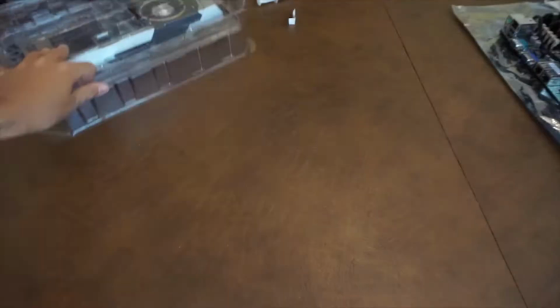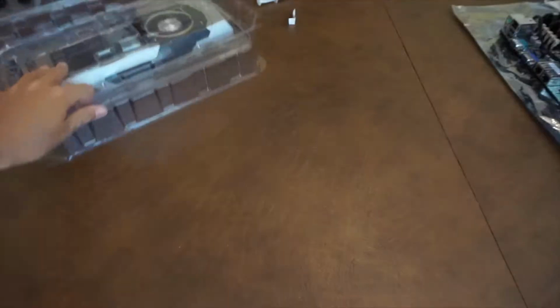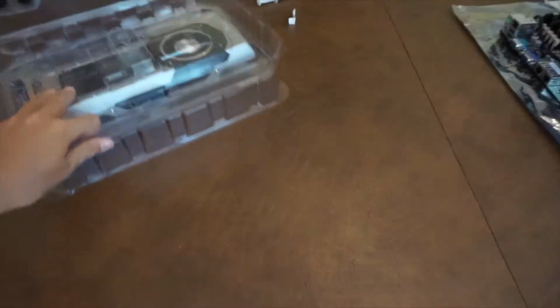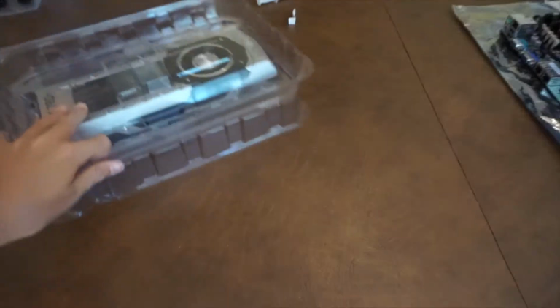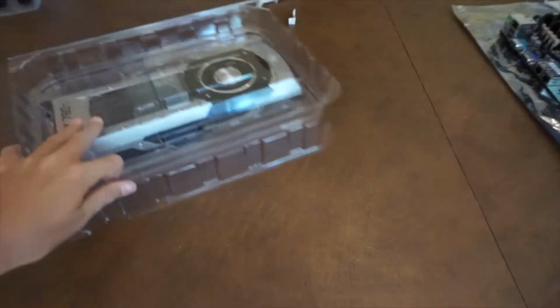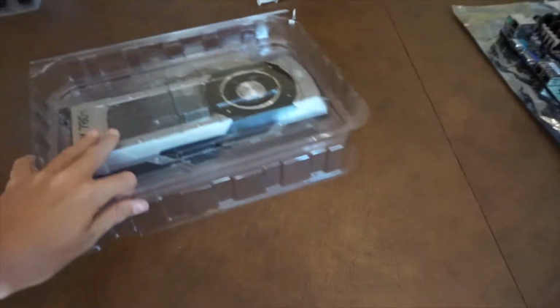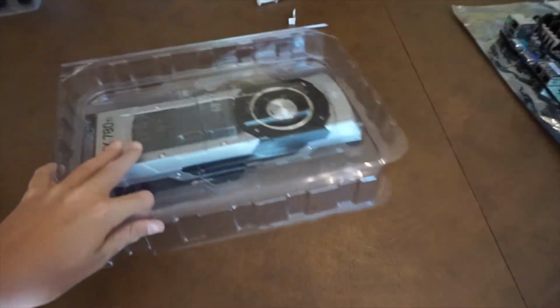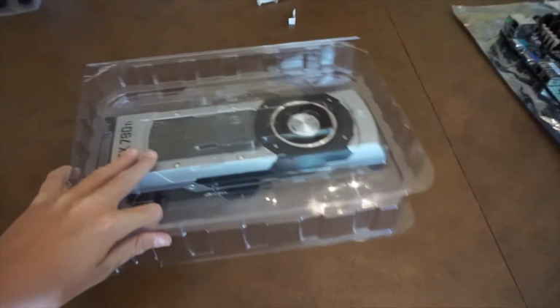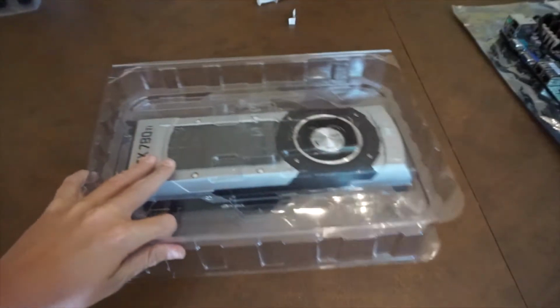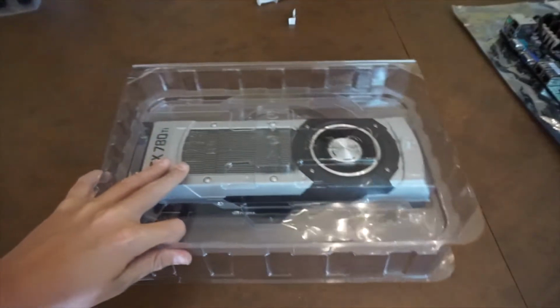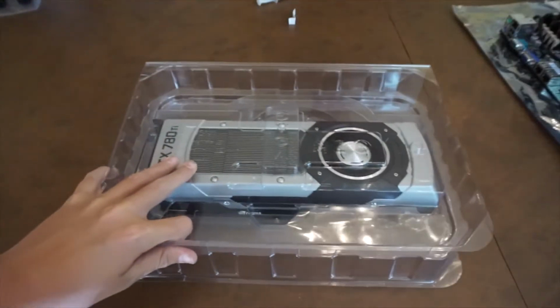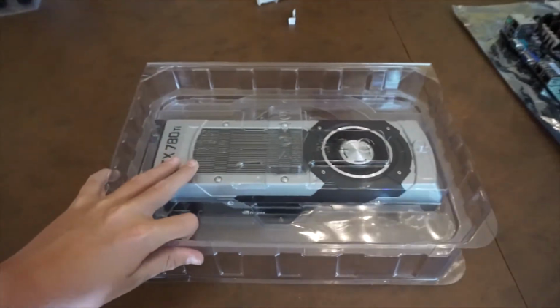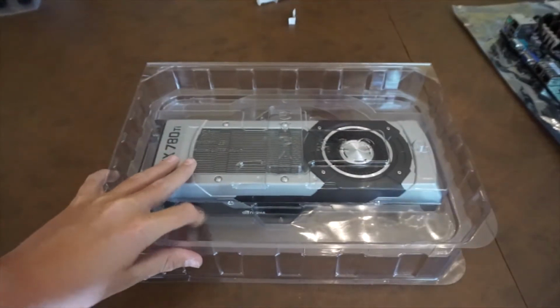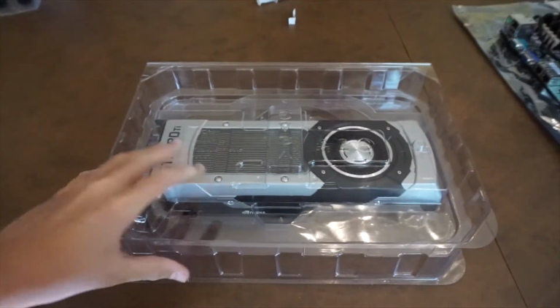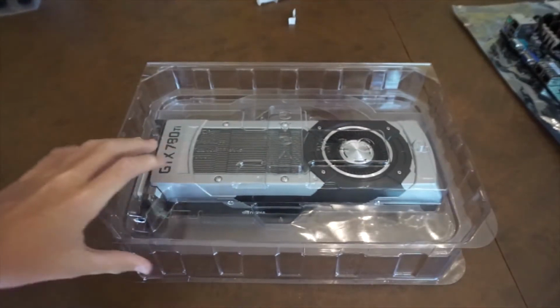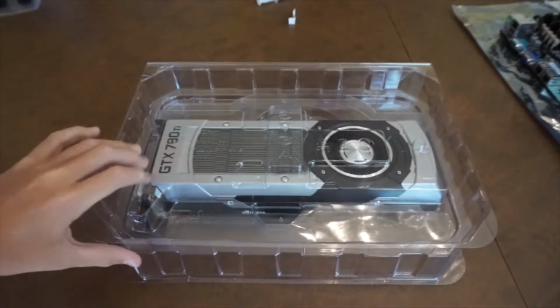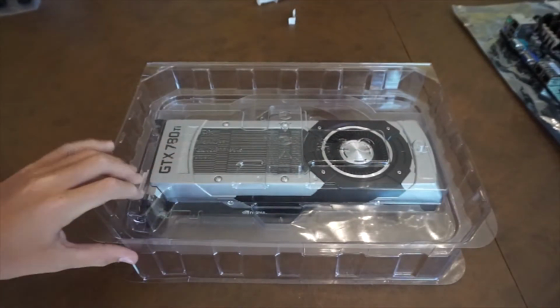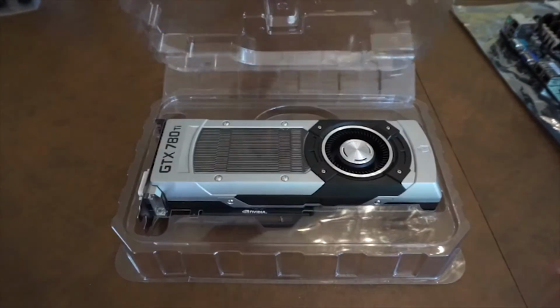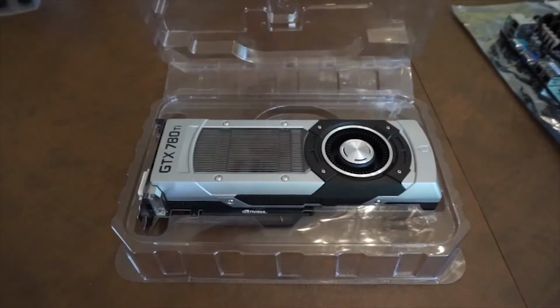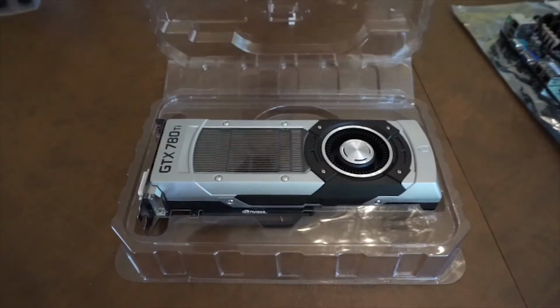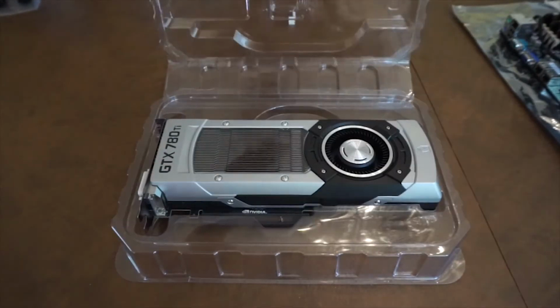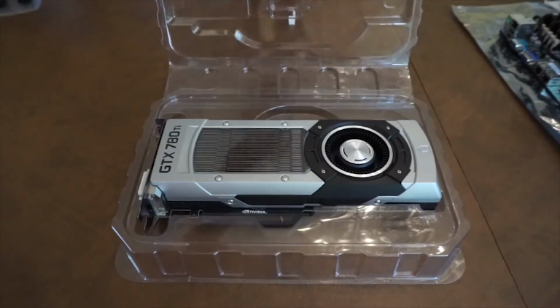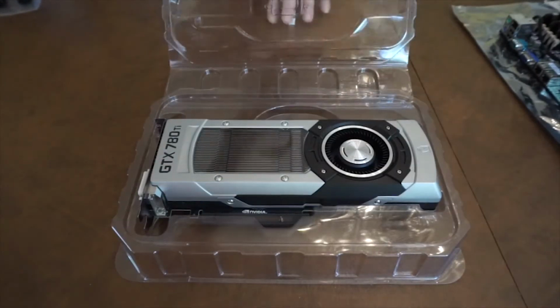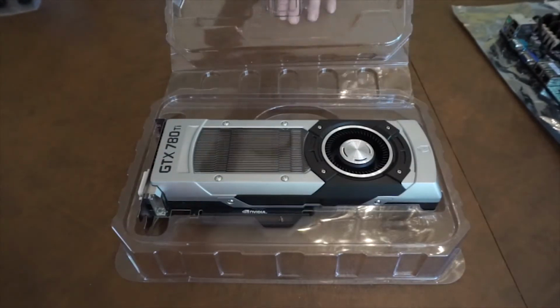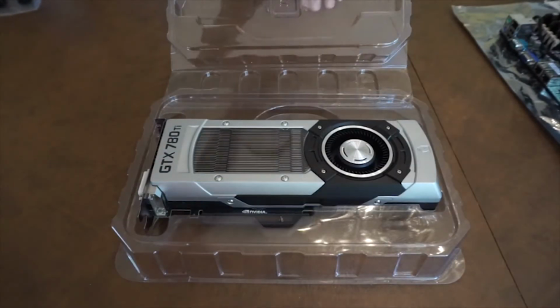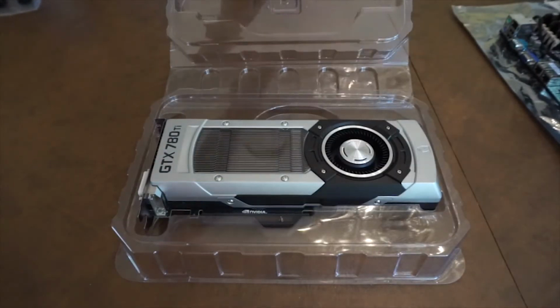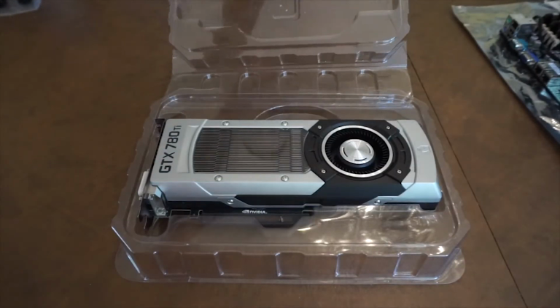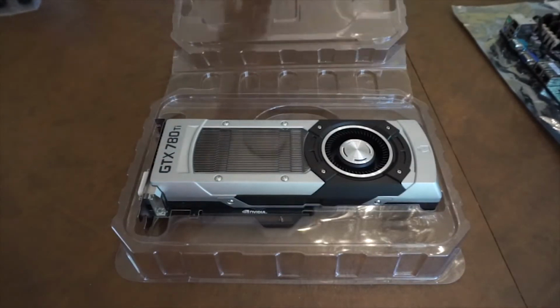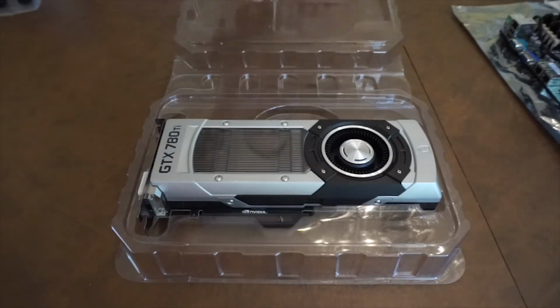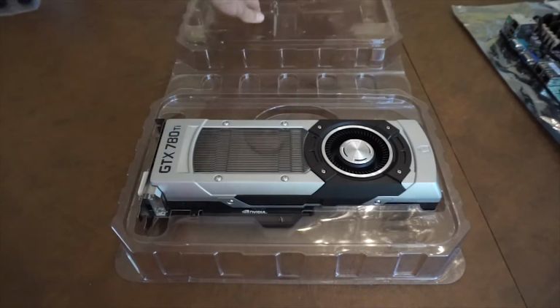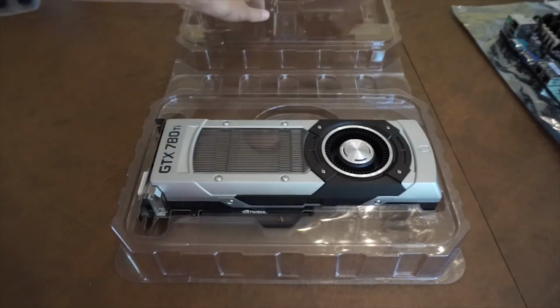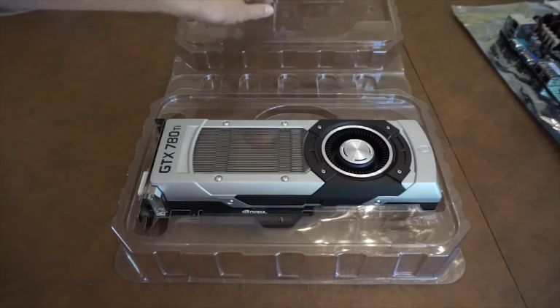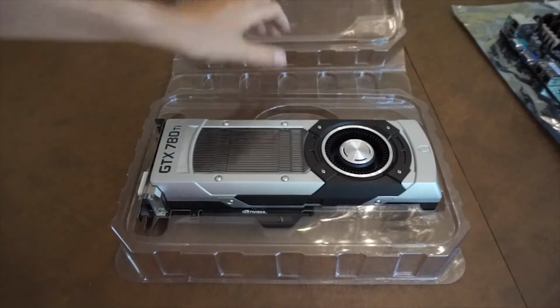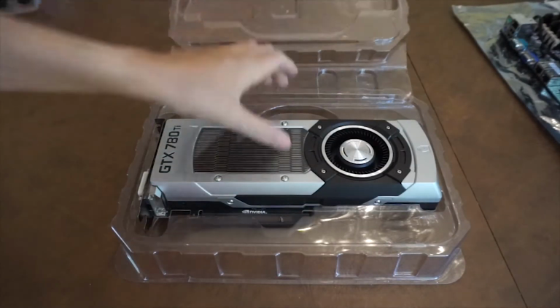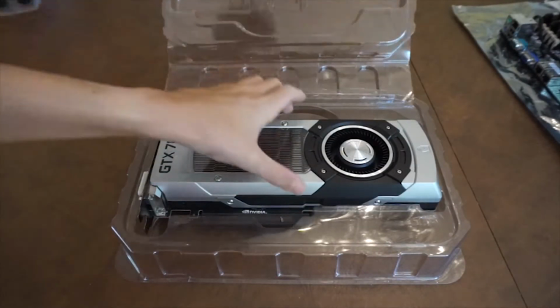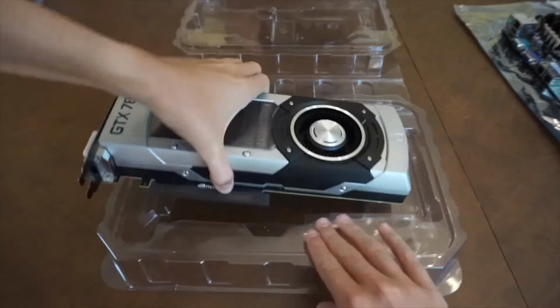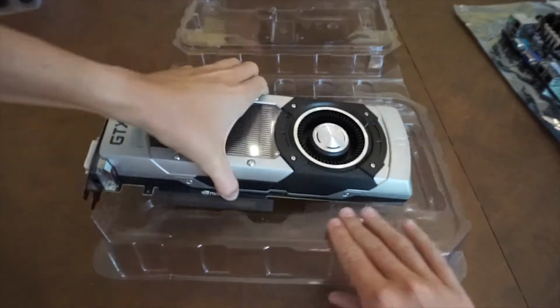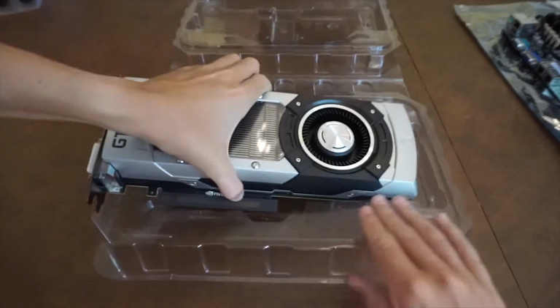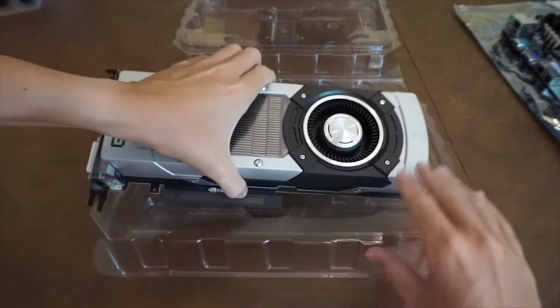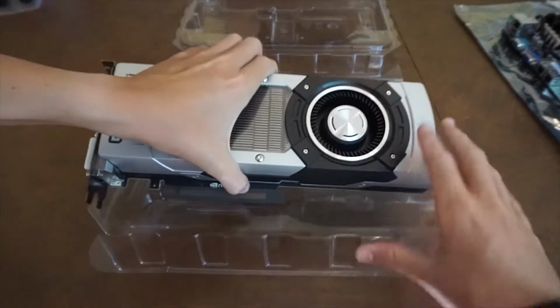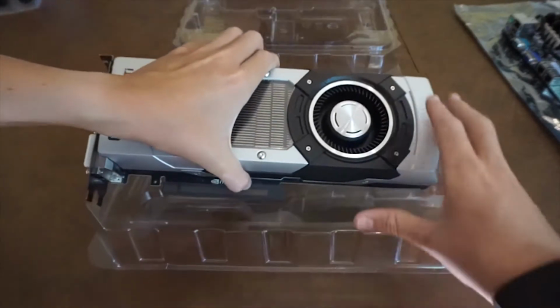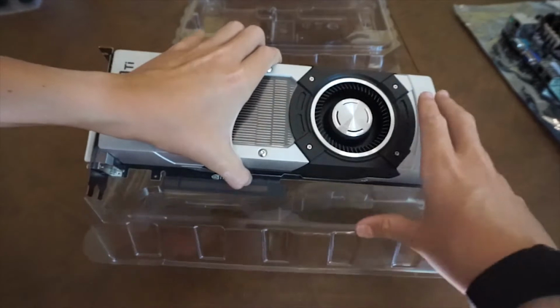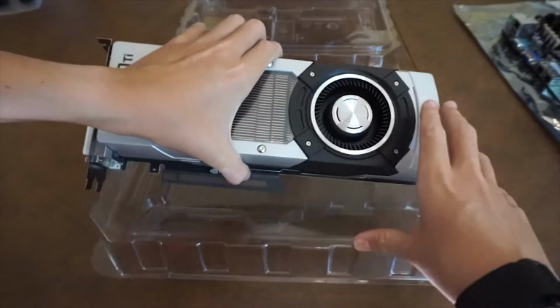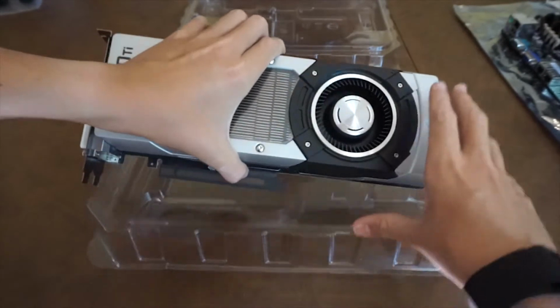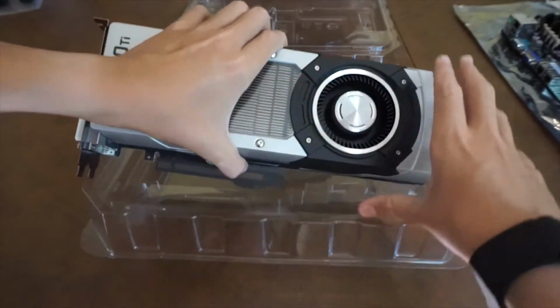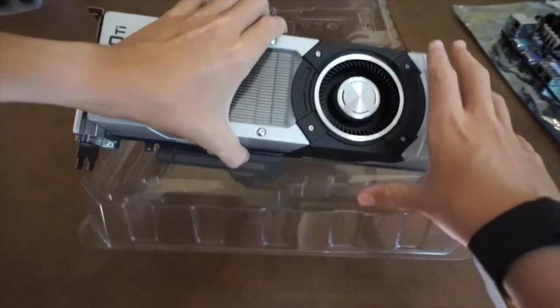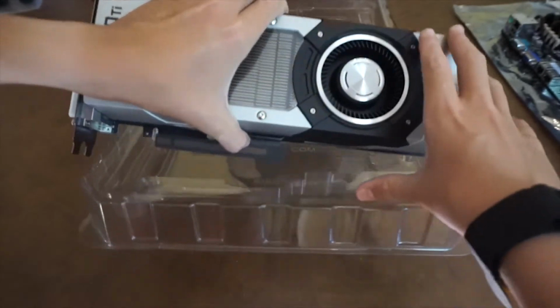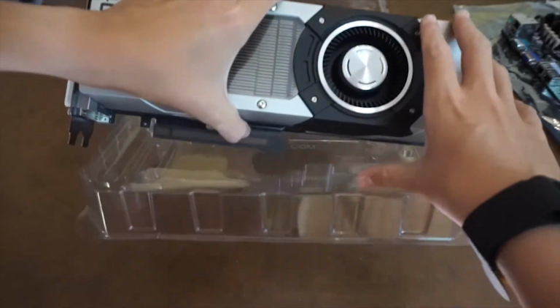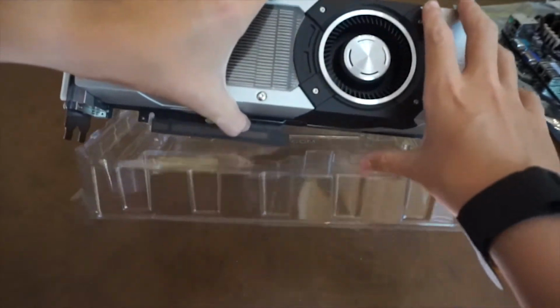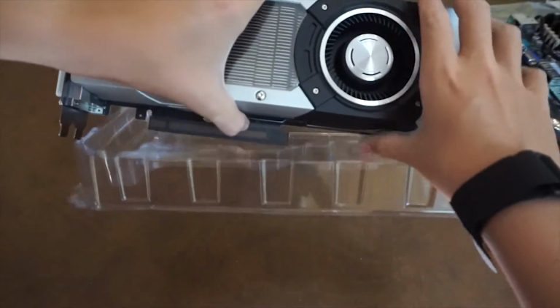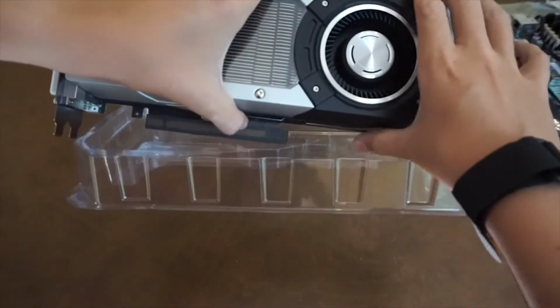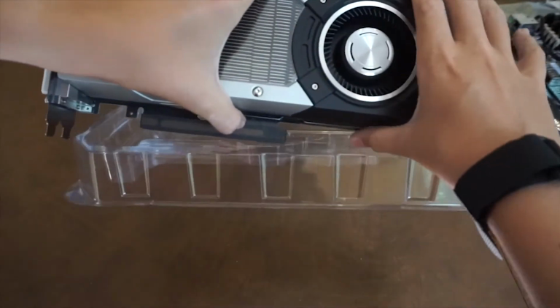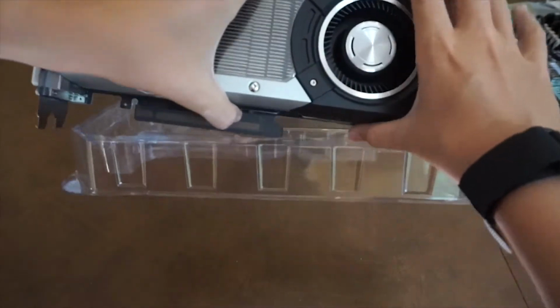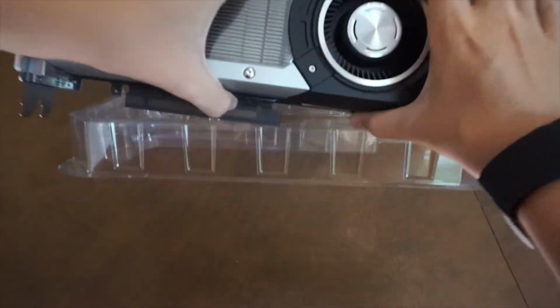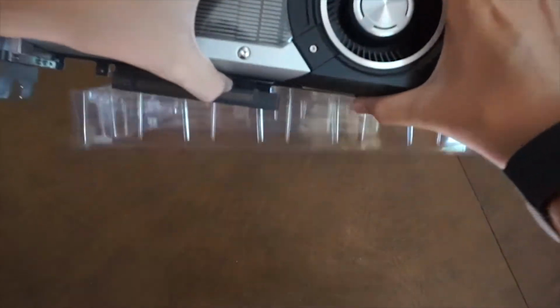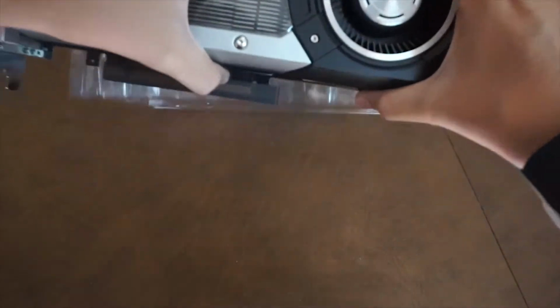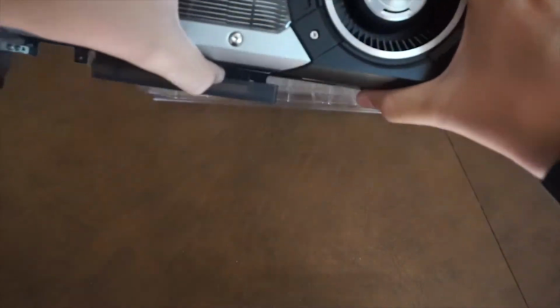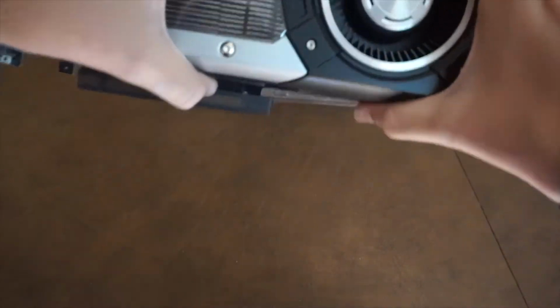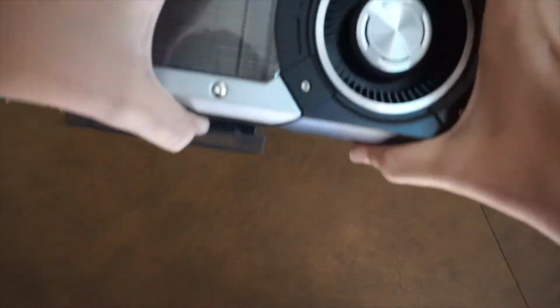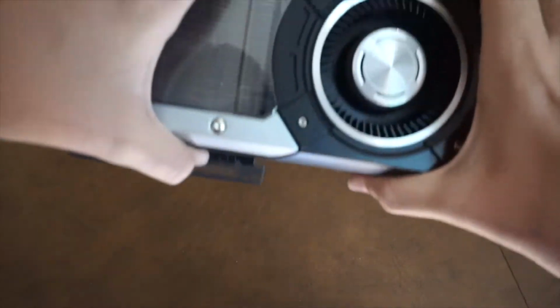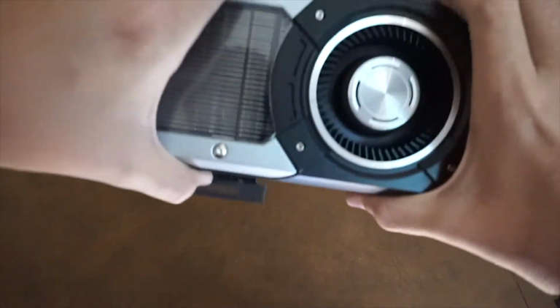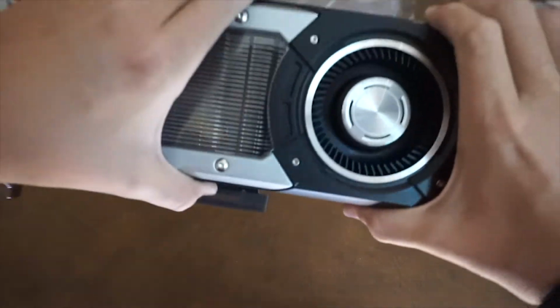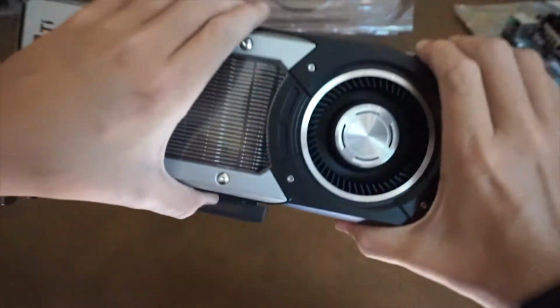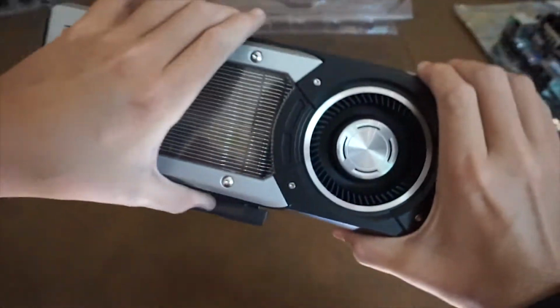Now for the fun part of installing the graphics card. I took the 780 Ti out of its box and just slotted it into the motherboard.